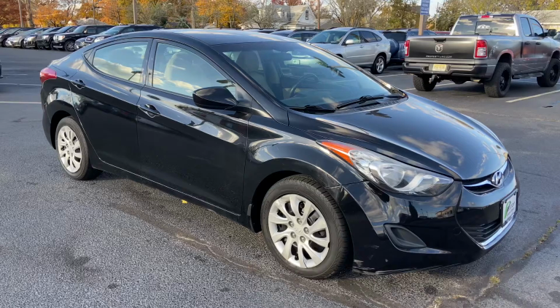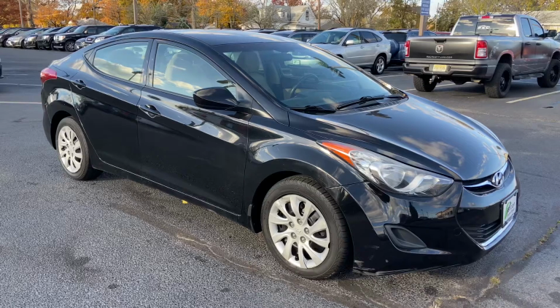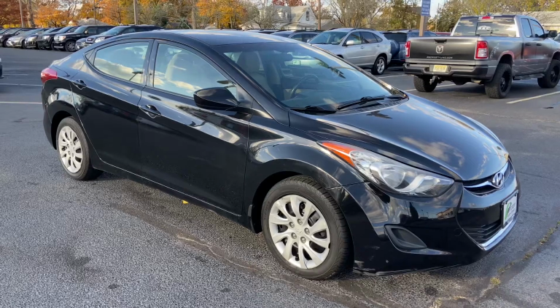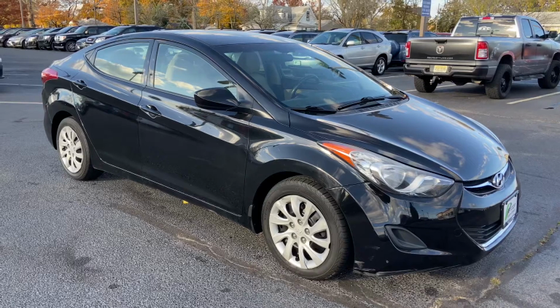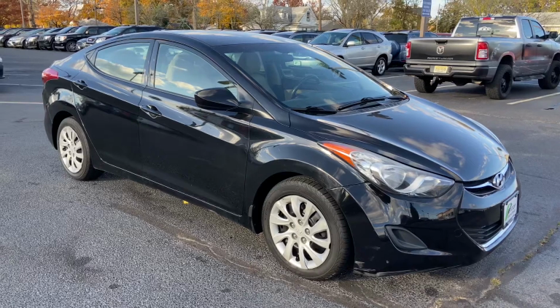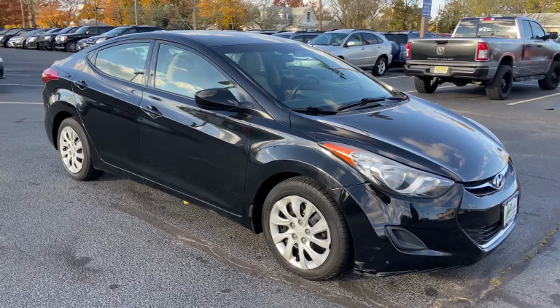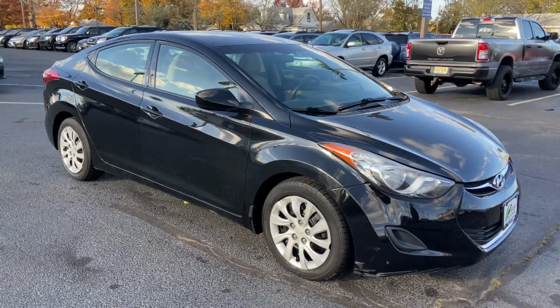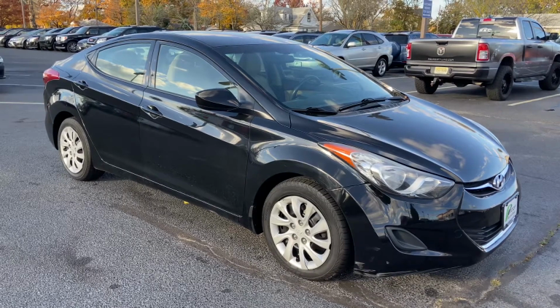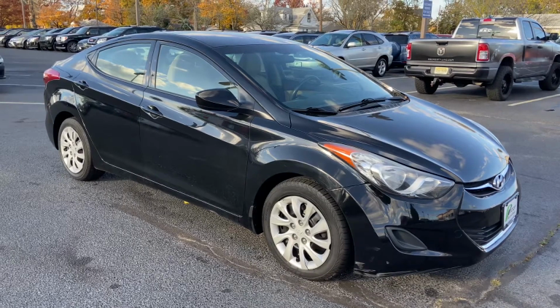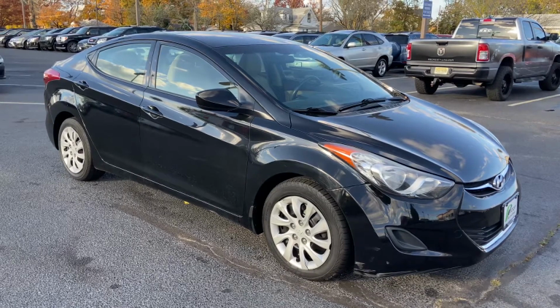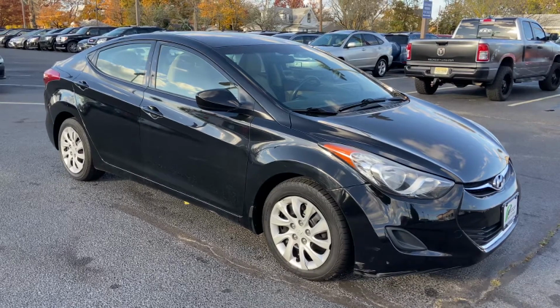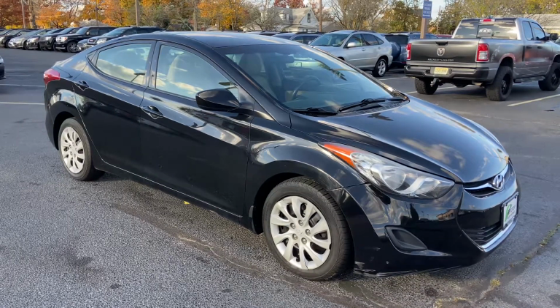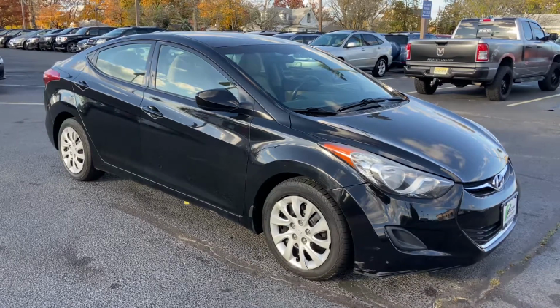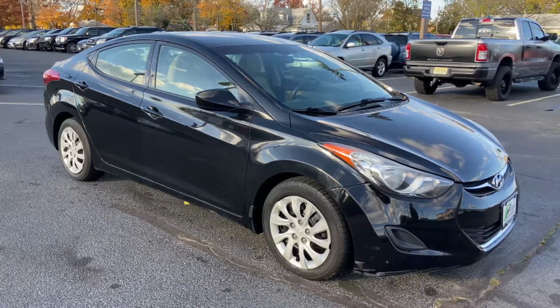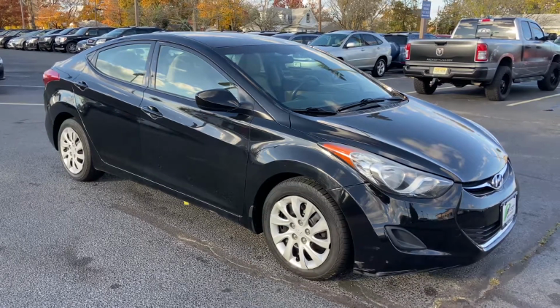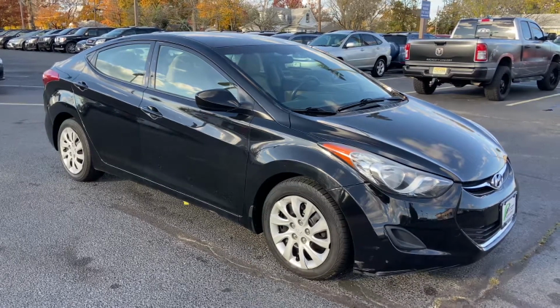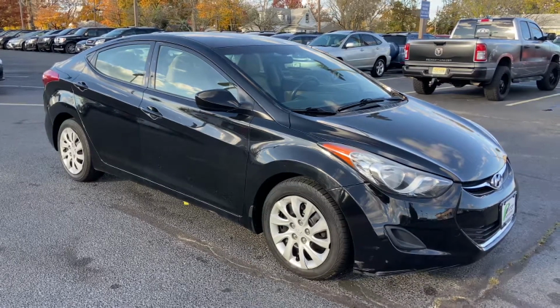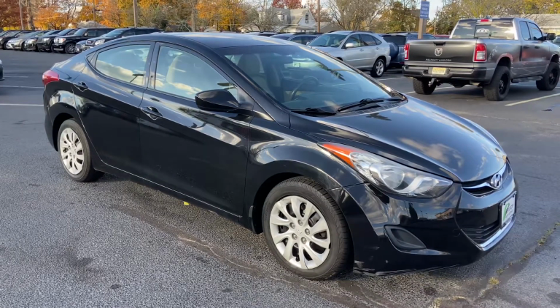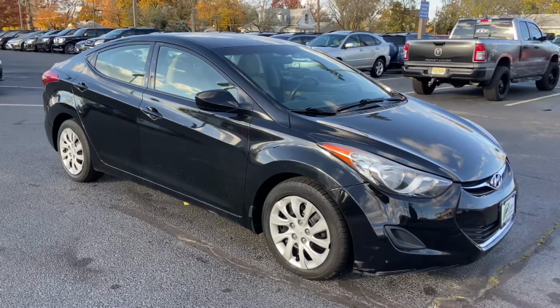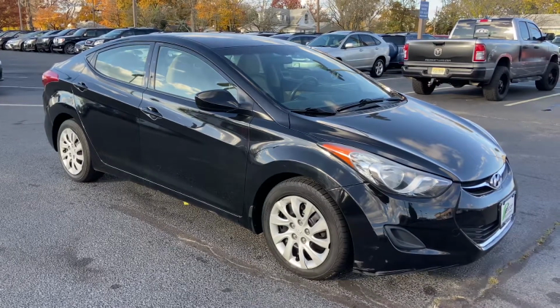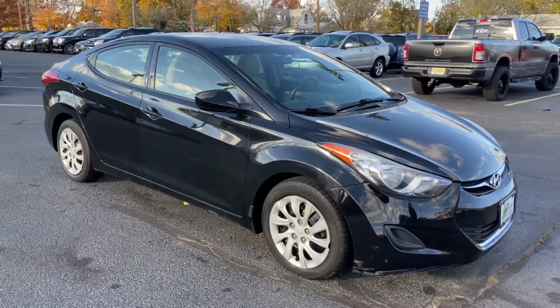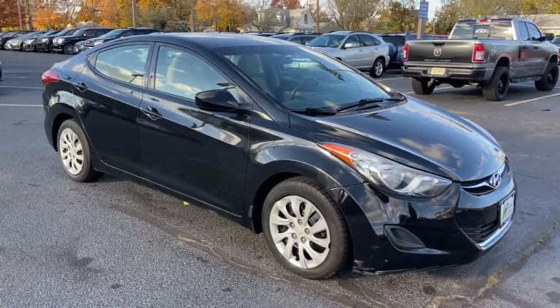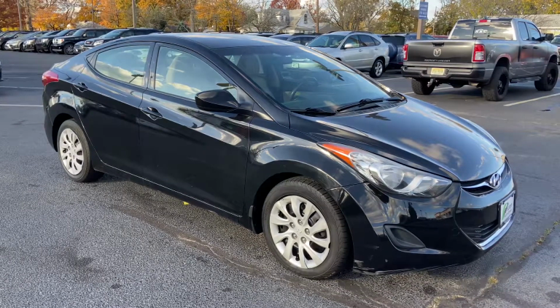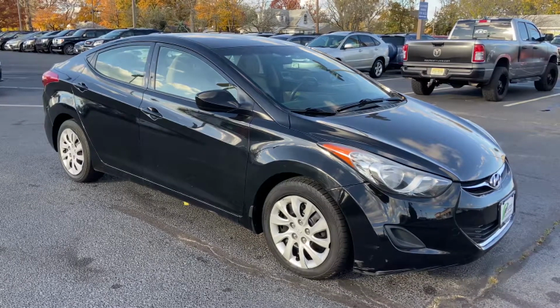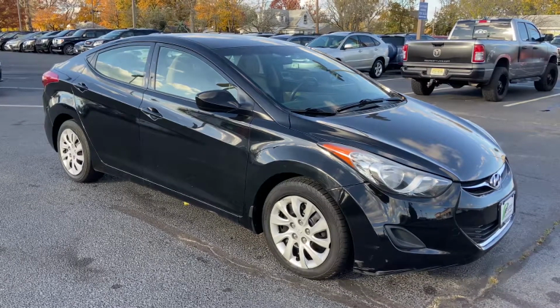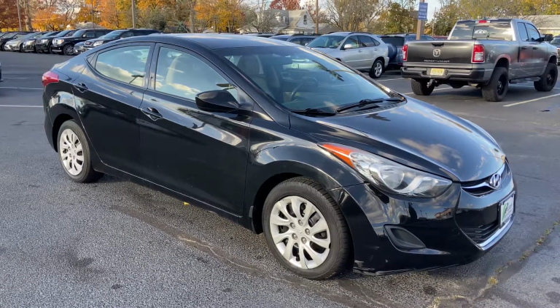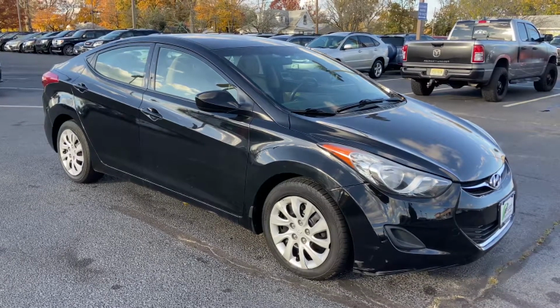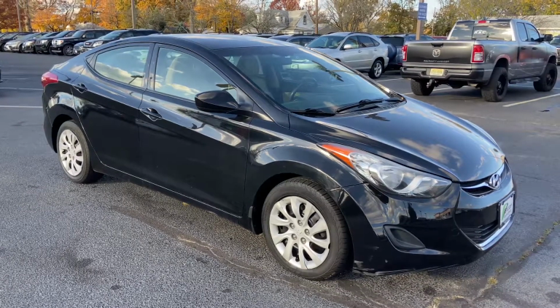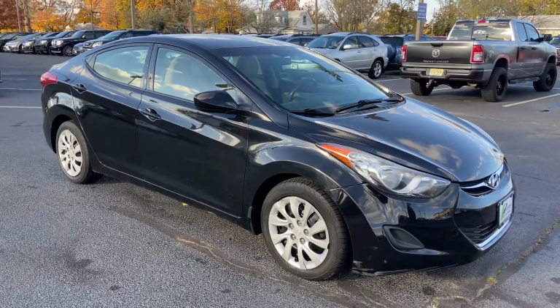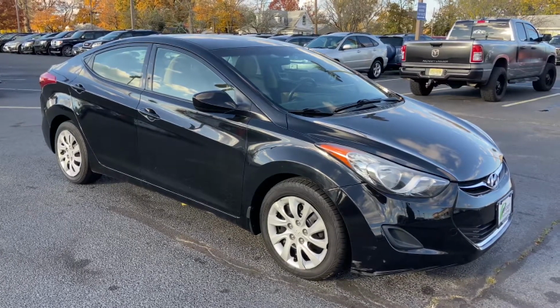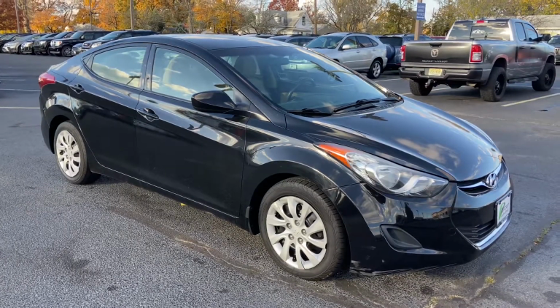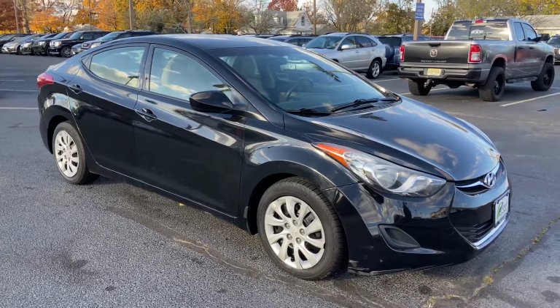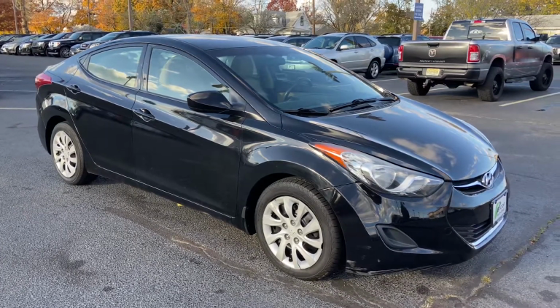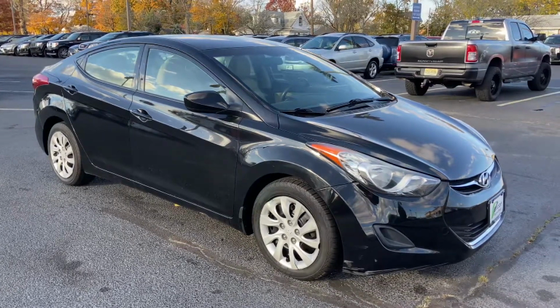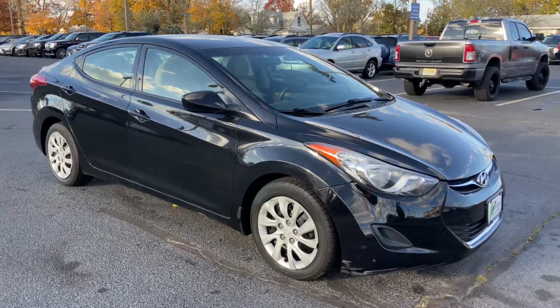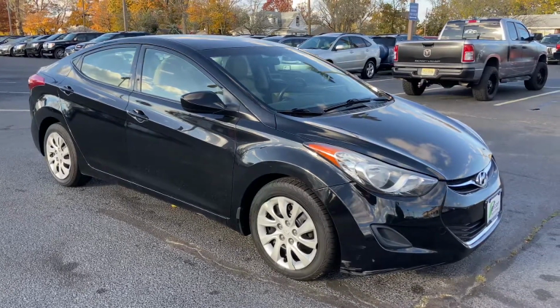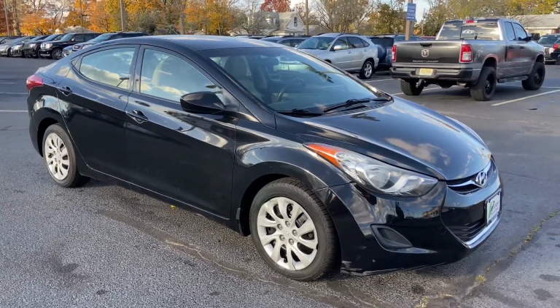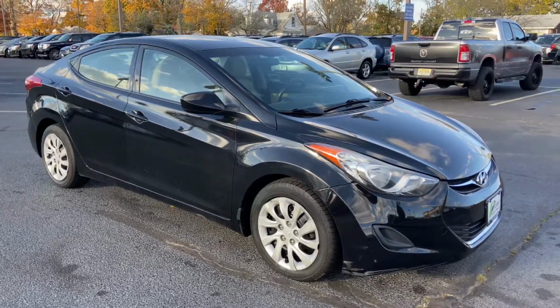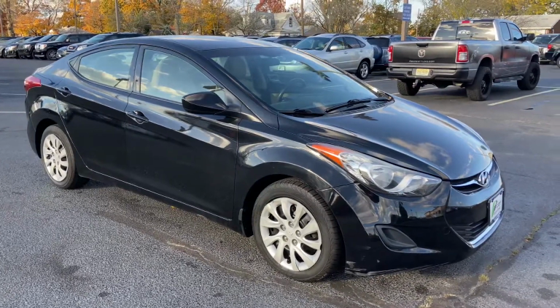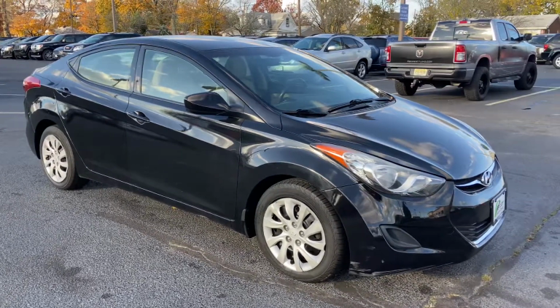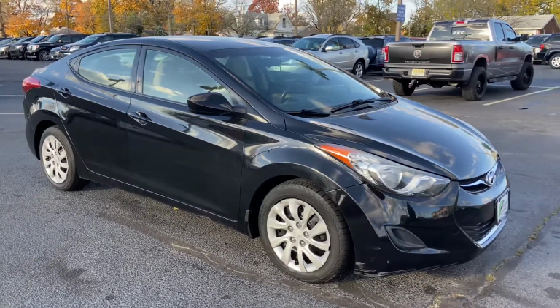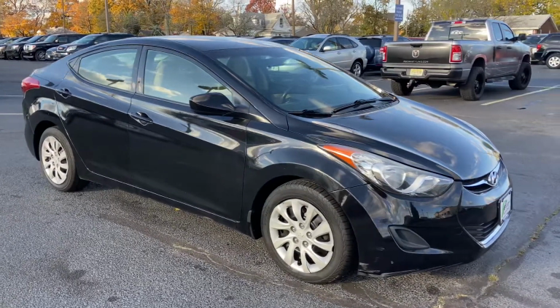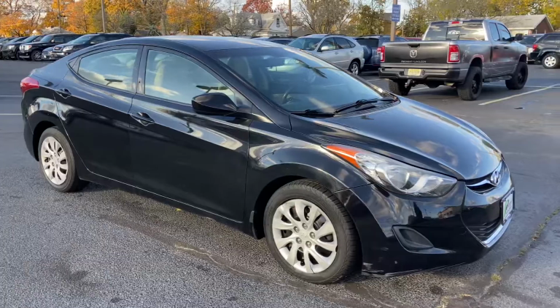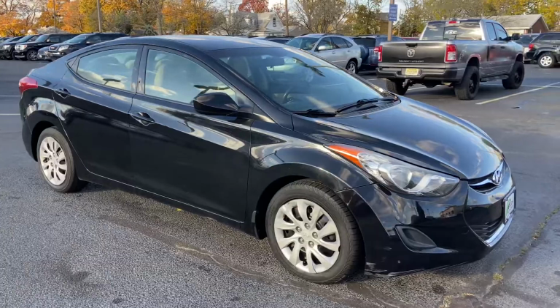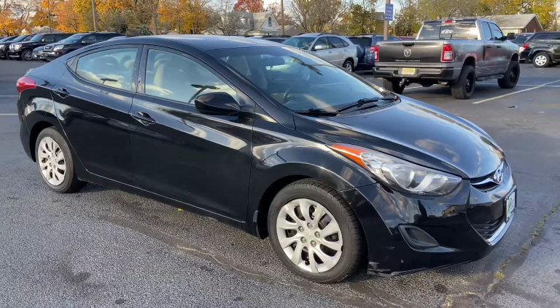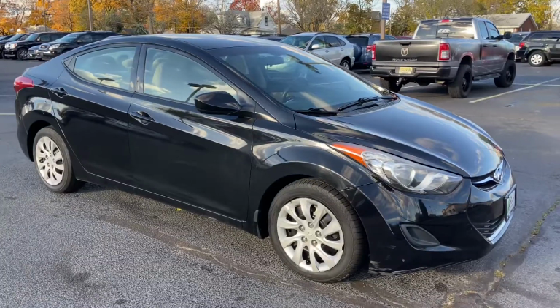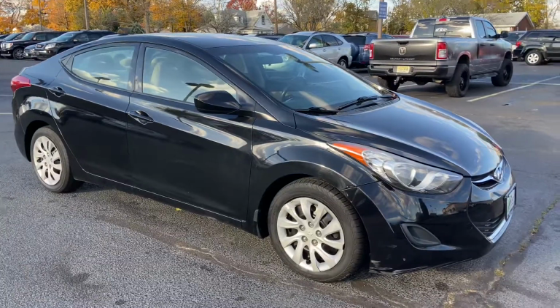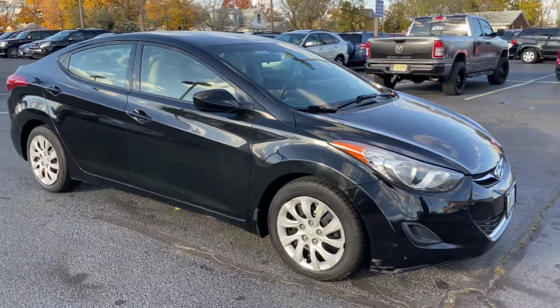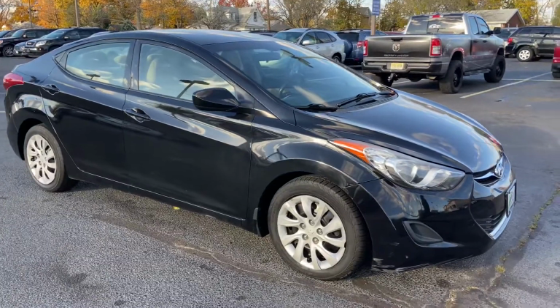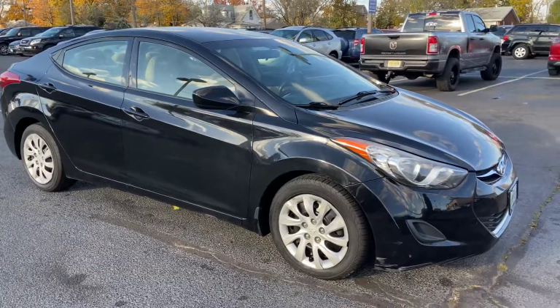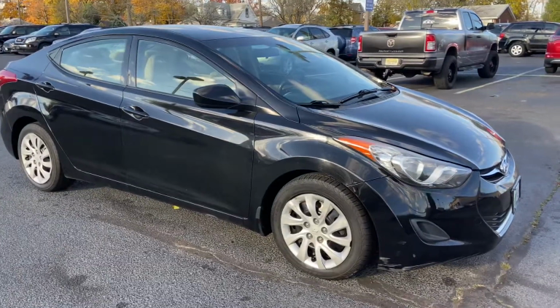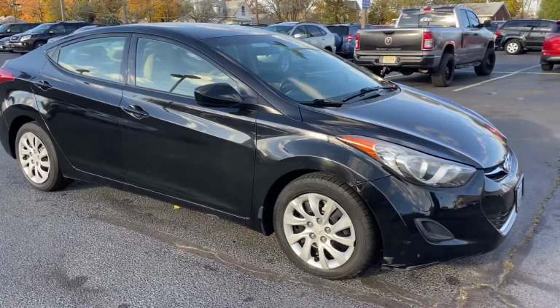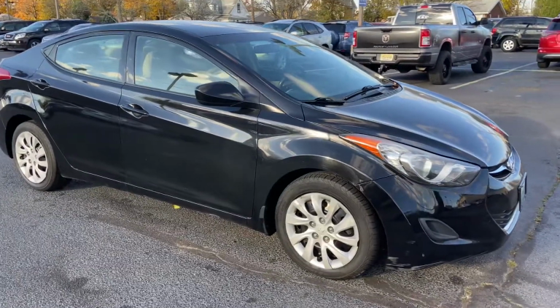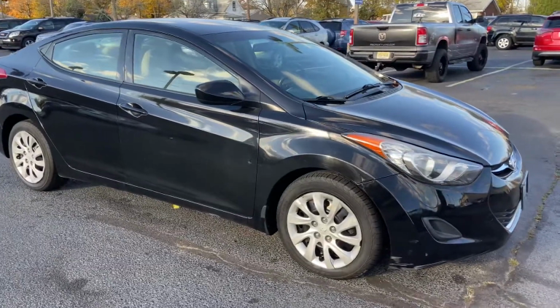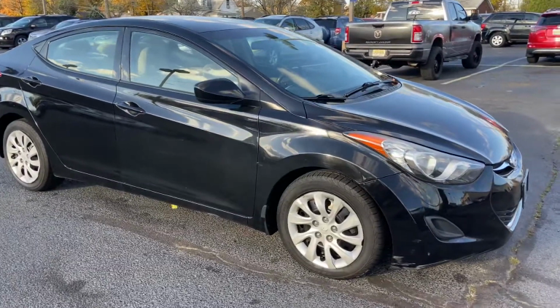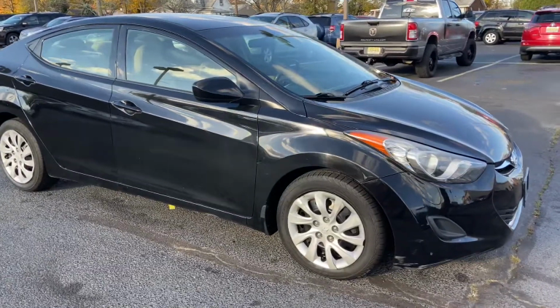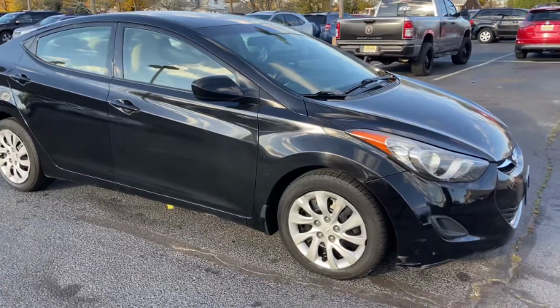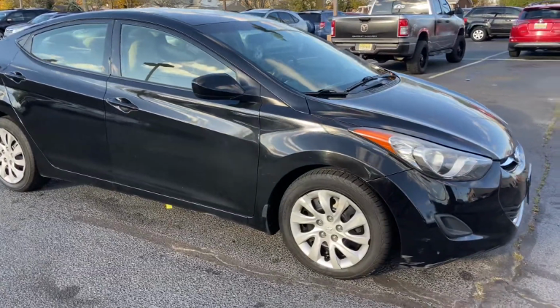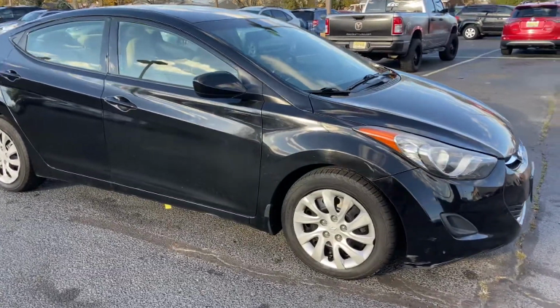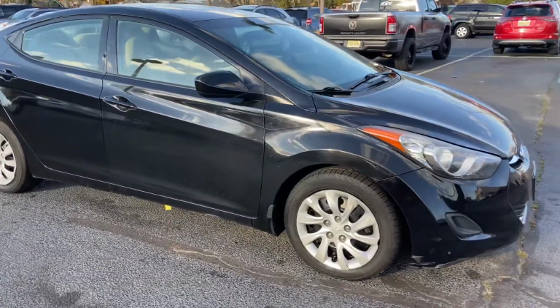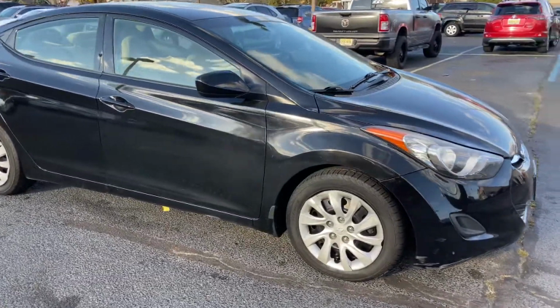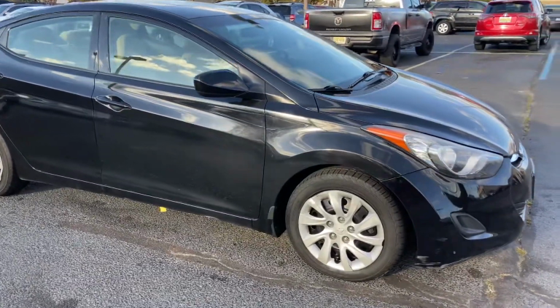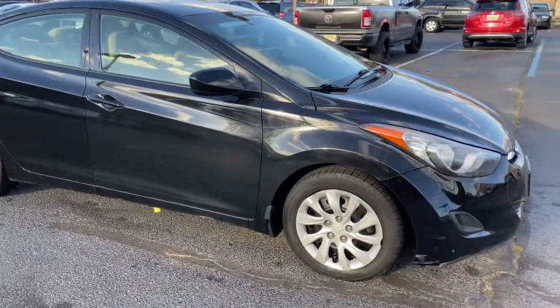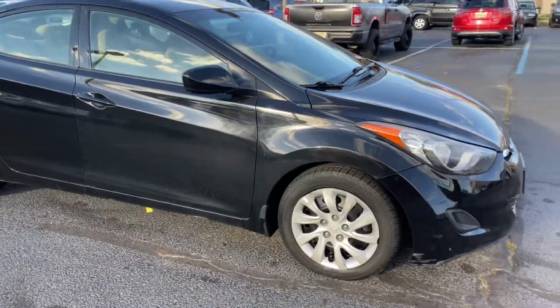Hi guys, Josh here at Bridge Auto Group, with the 2013 Hyundai Elantra GLS.